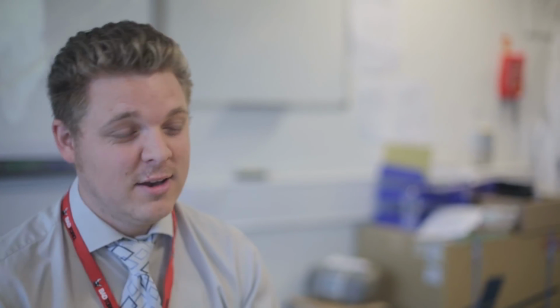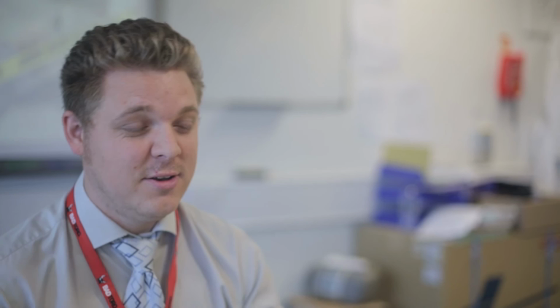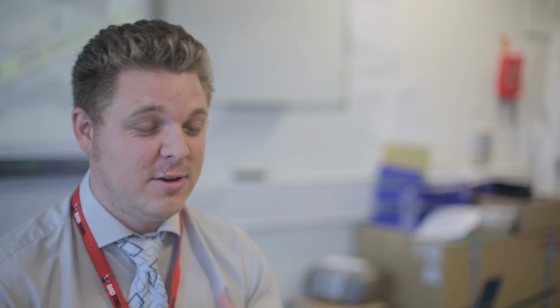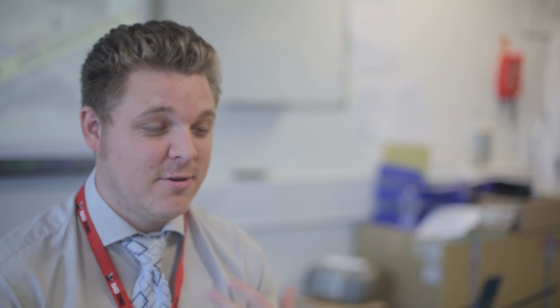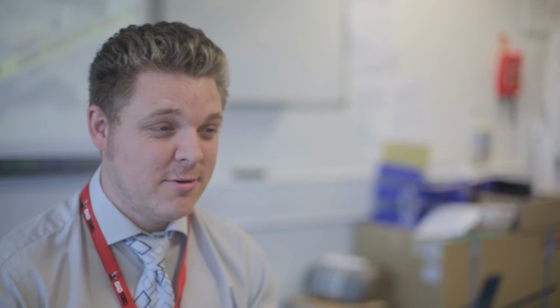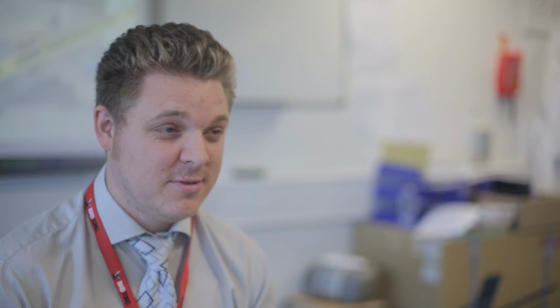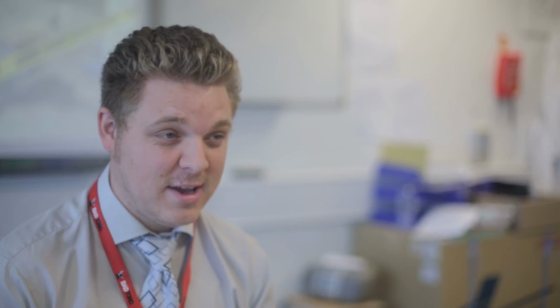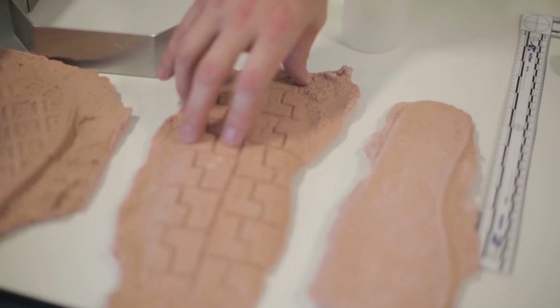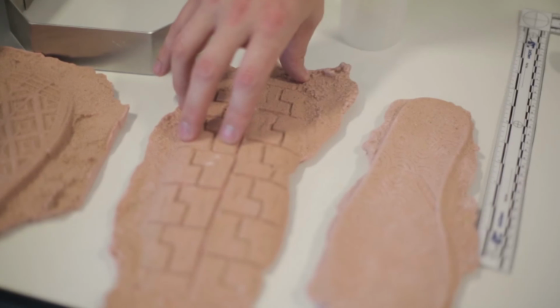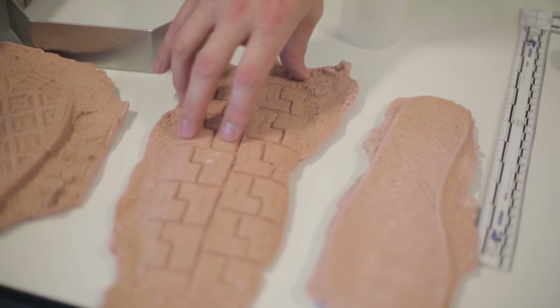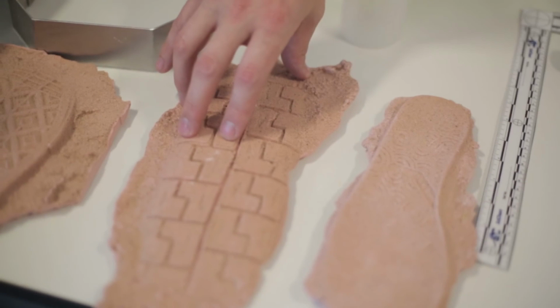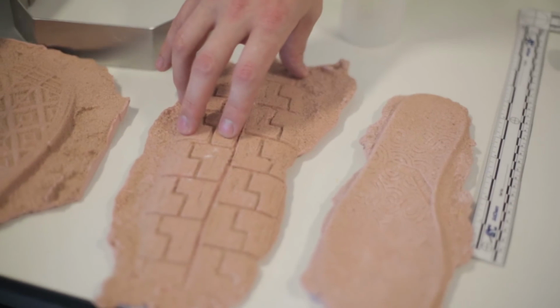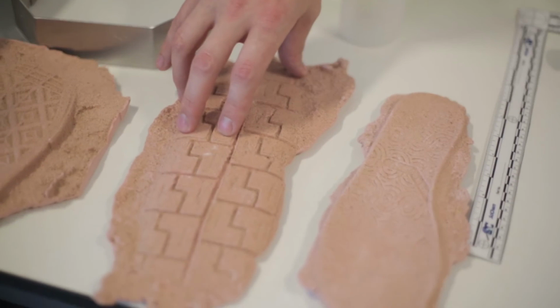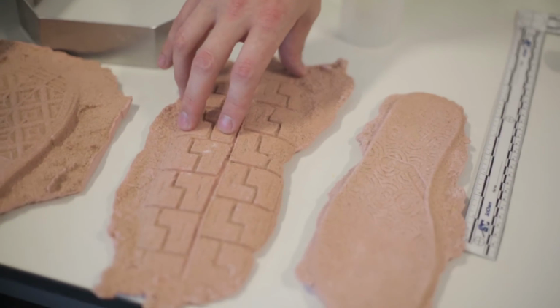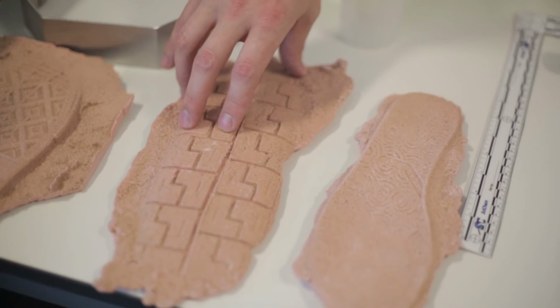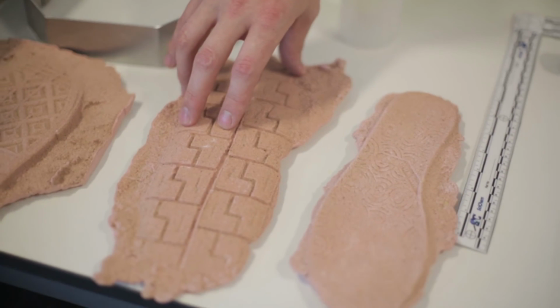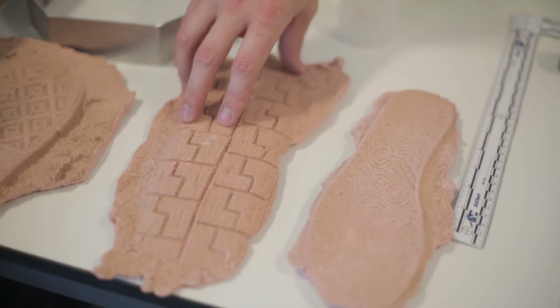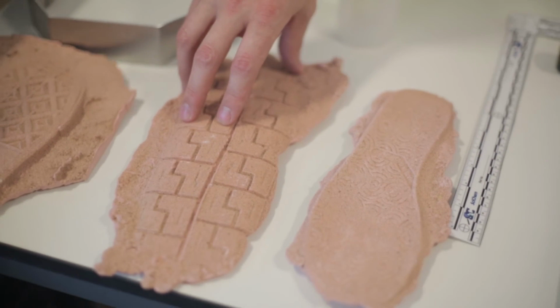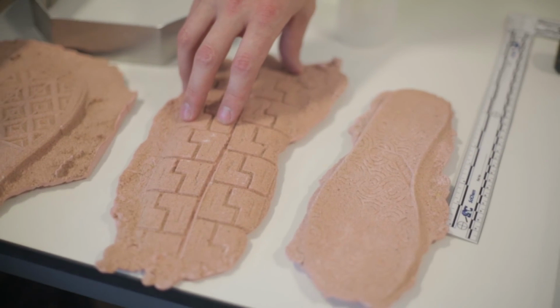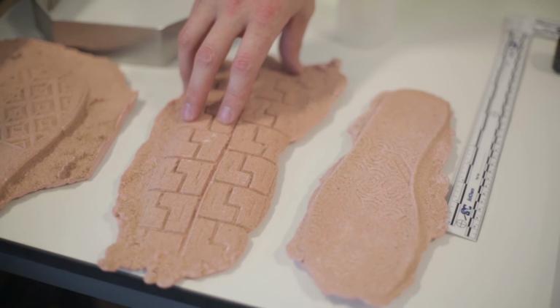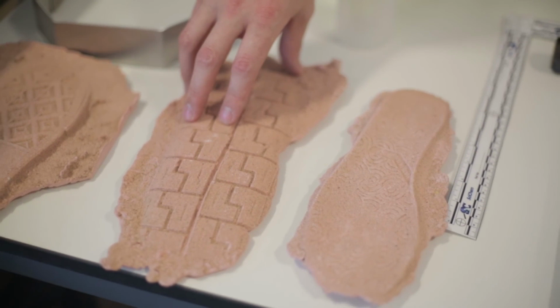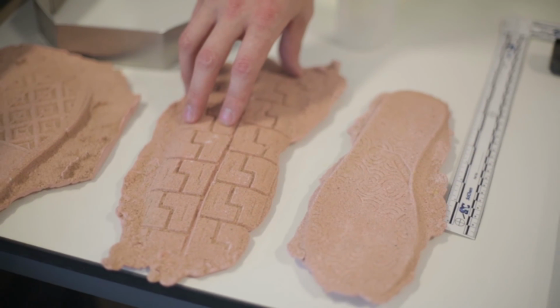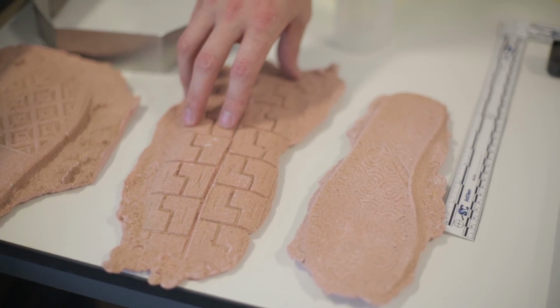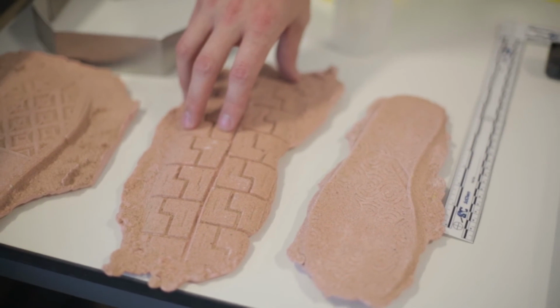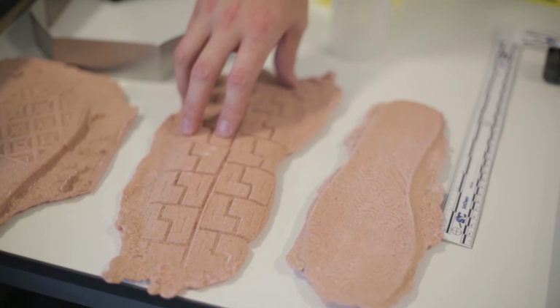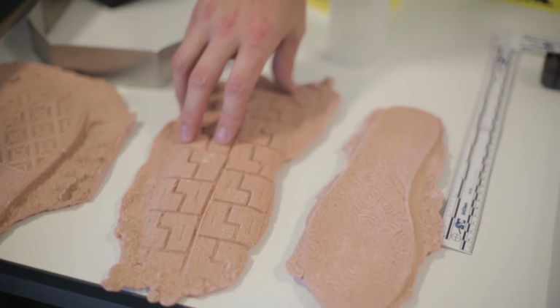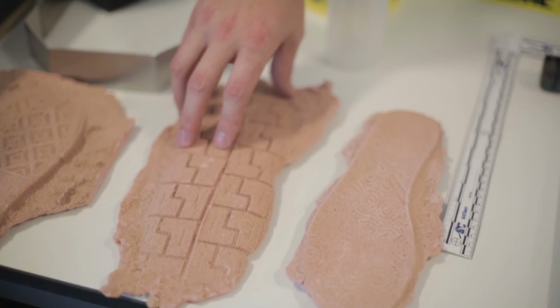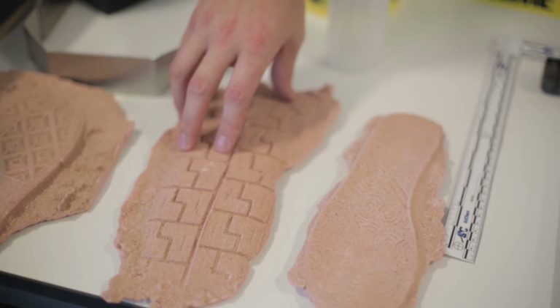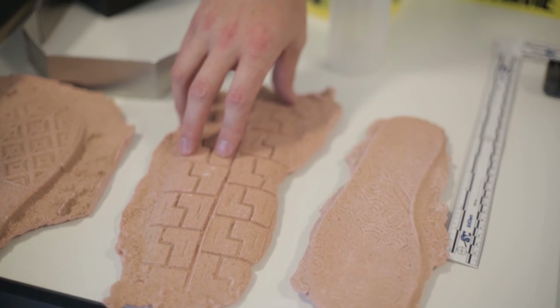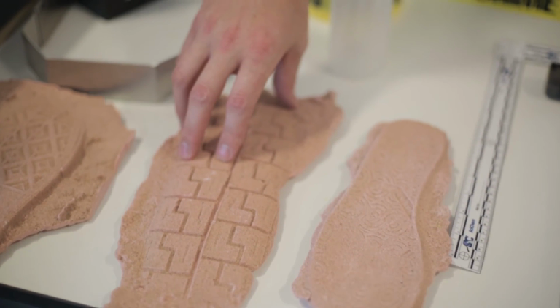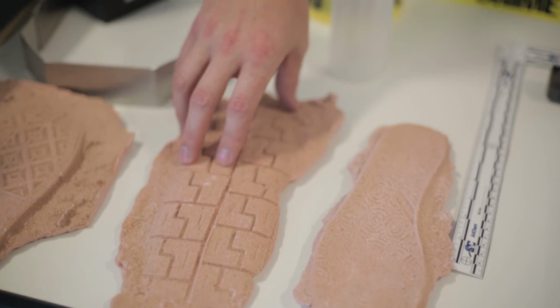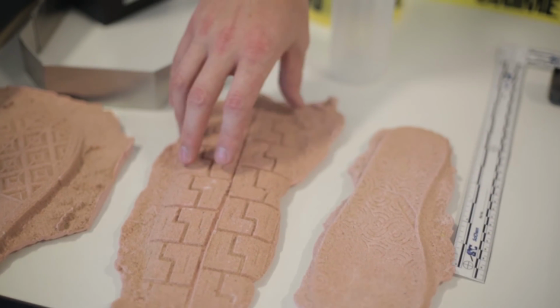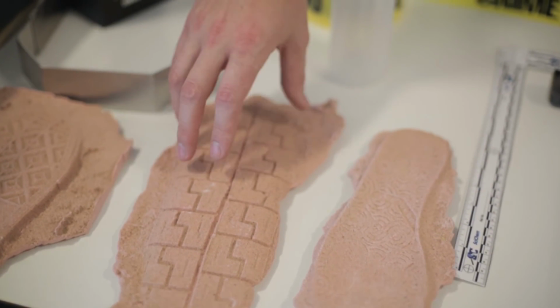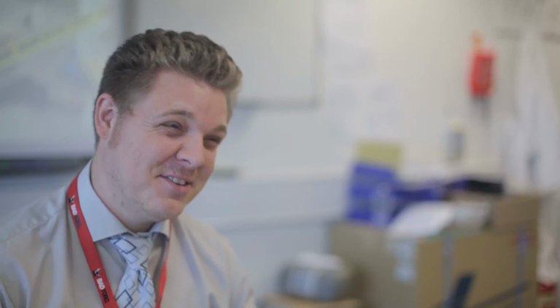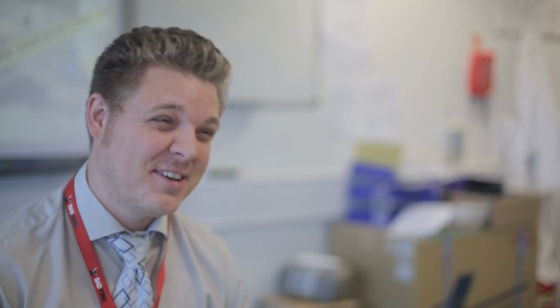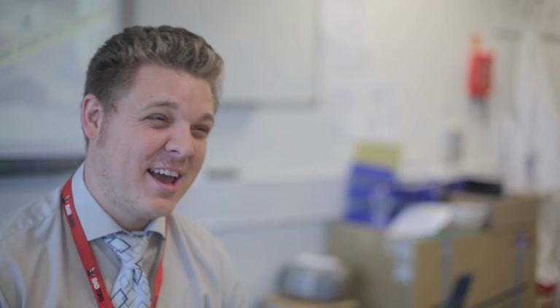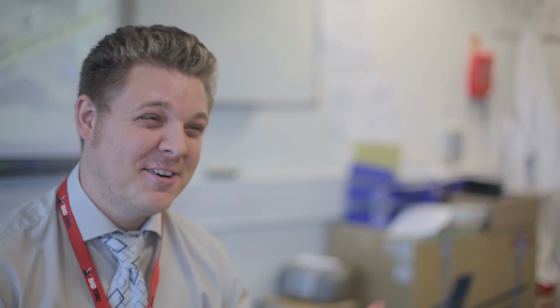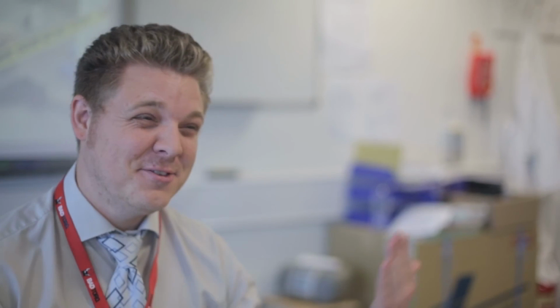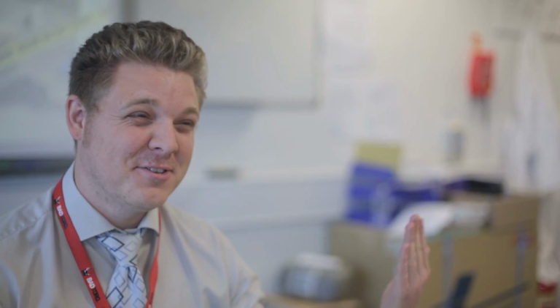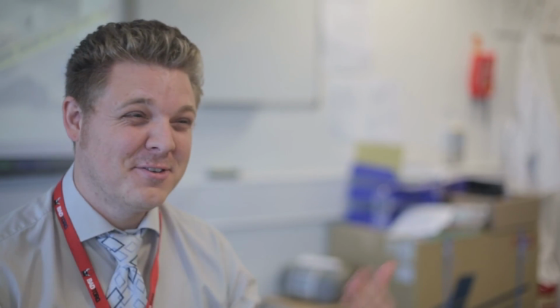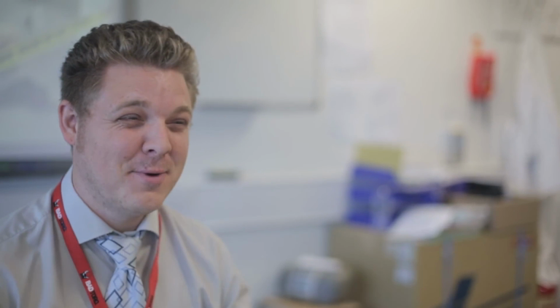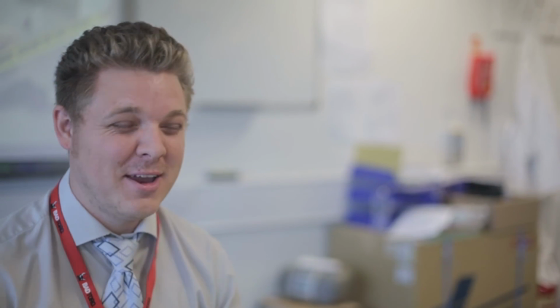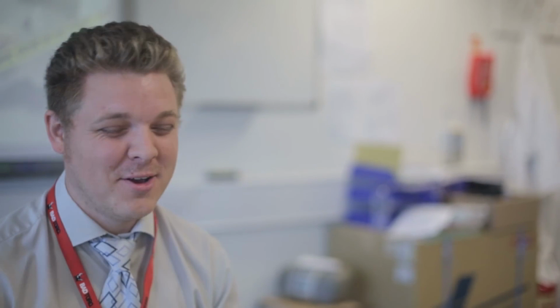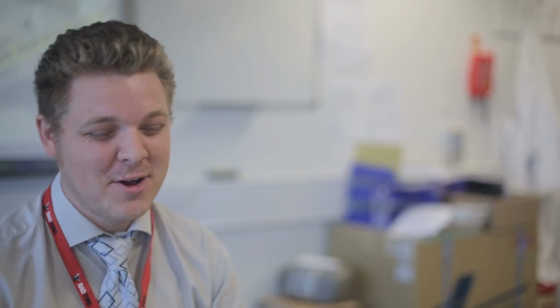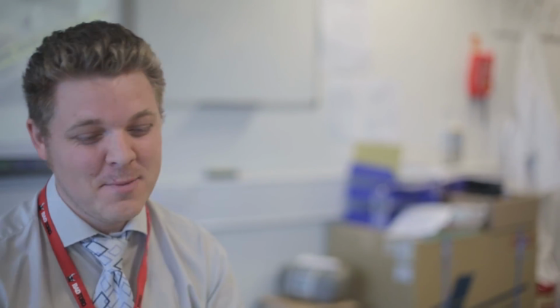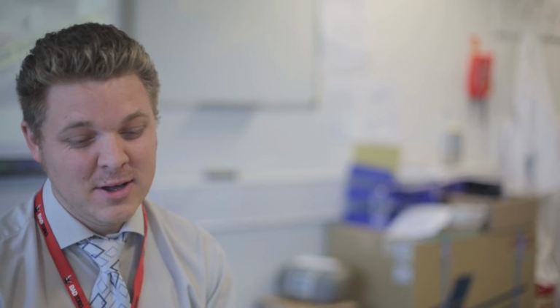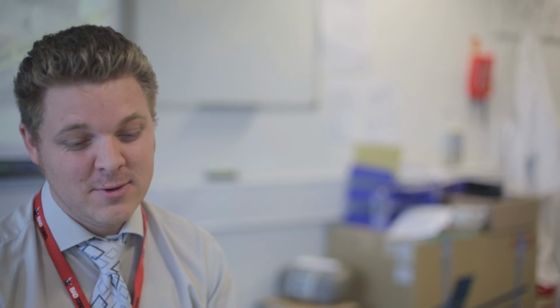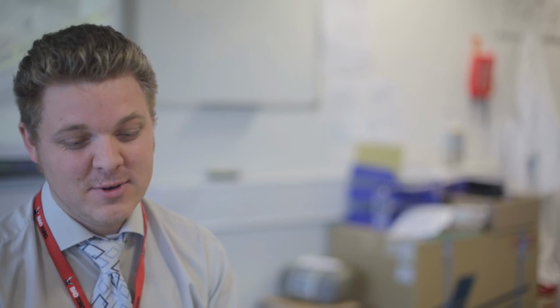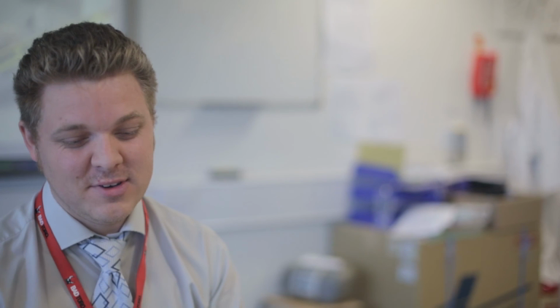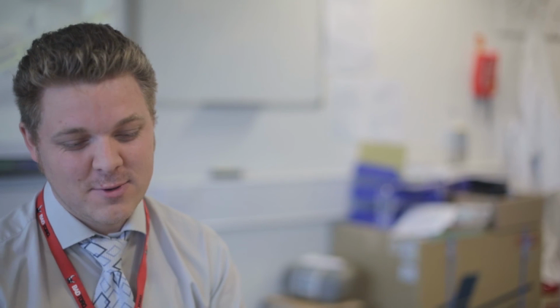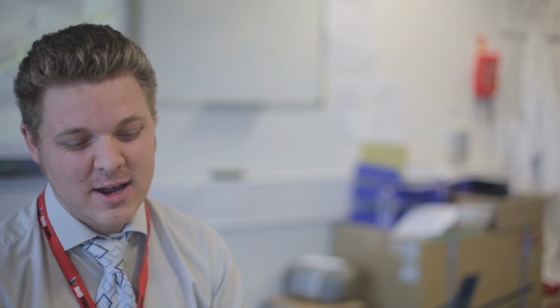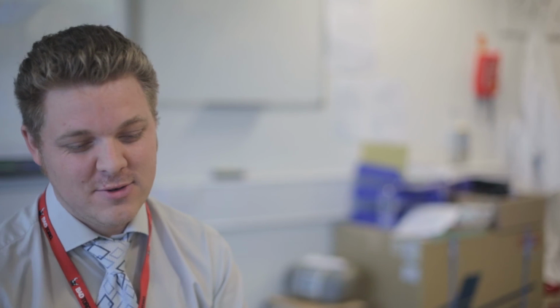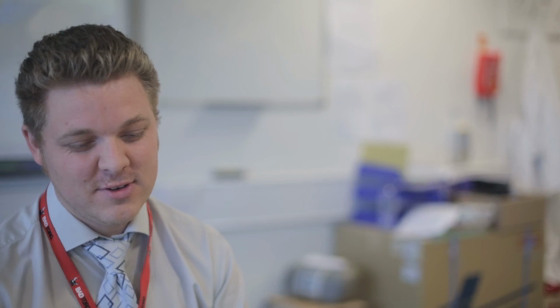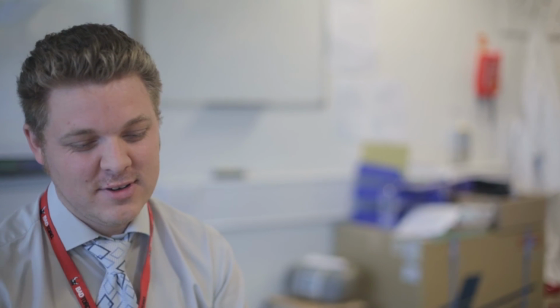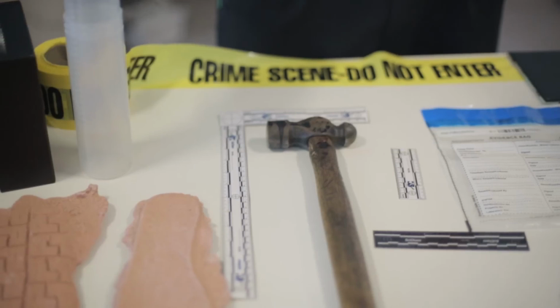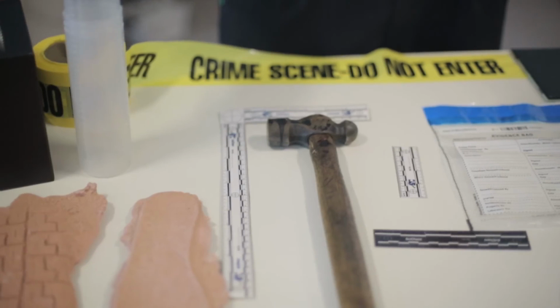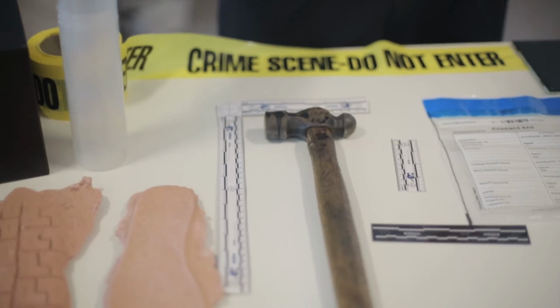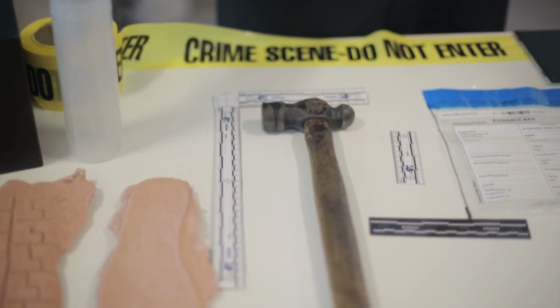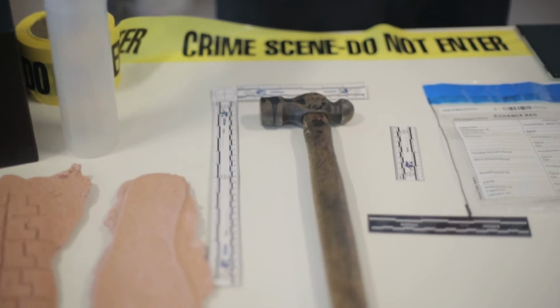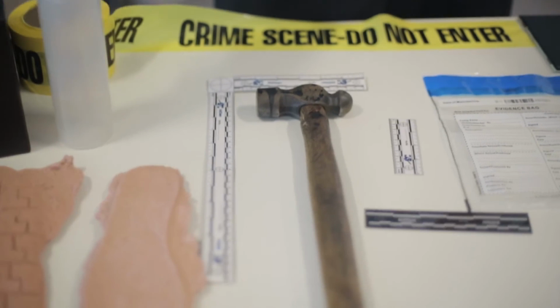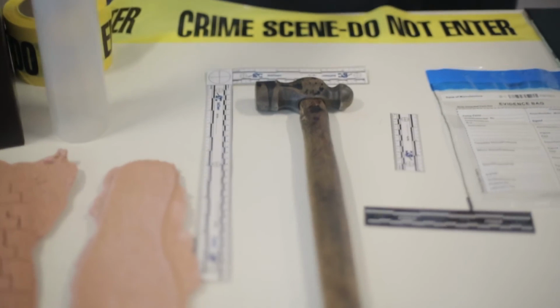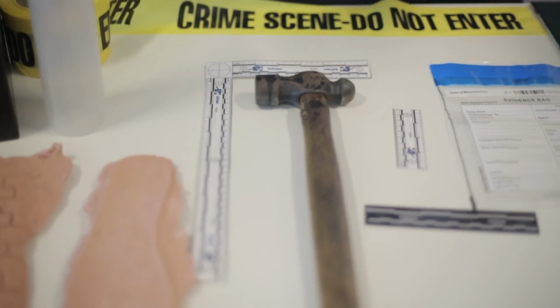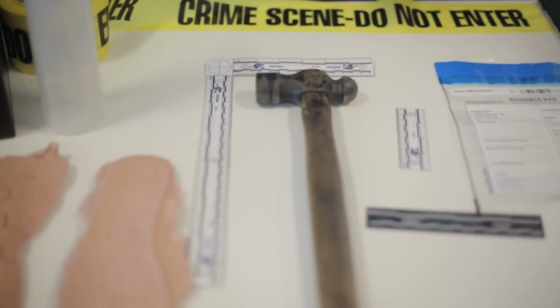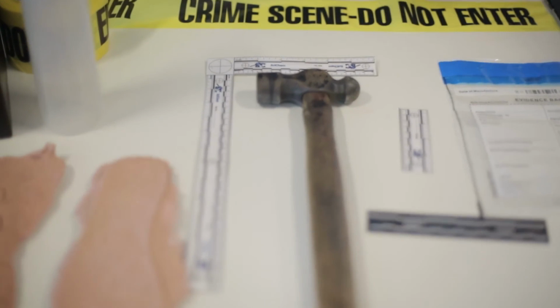Criminal Psychology, where you actually get into the mind of serial killers and see what makes them tick. You do your own psychopath test to find out how highly you rate on one of these scales, which is quite interesting — the students always quite like that.